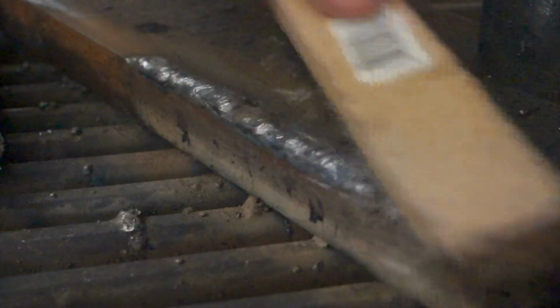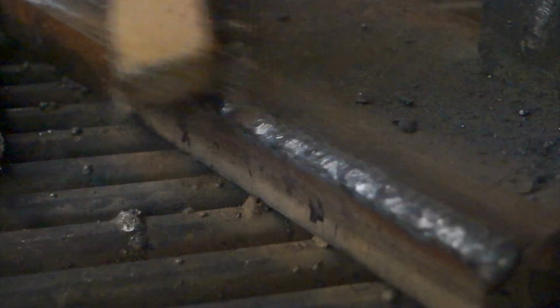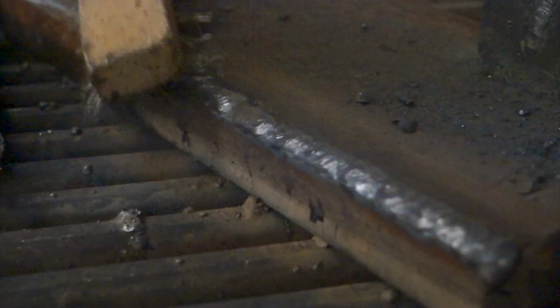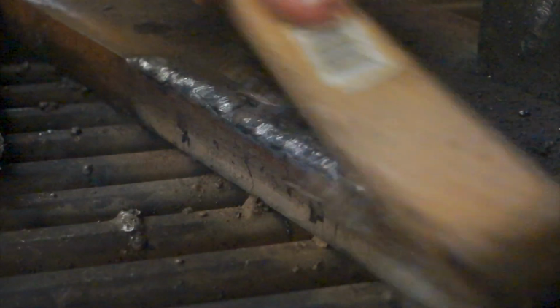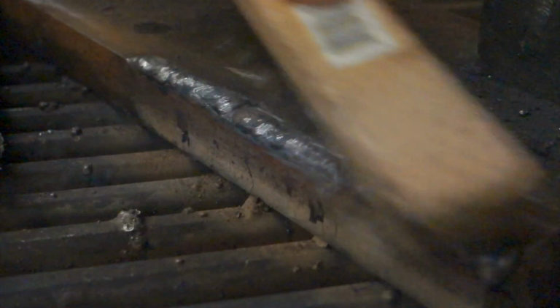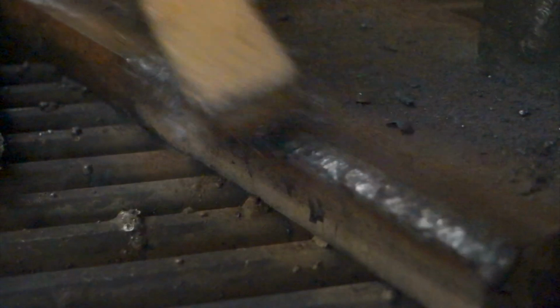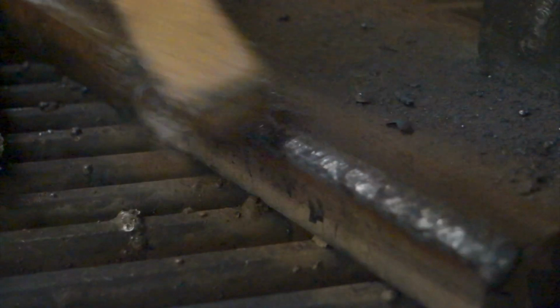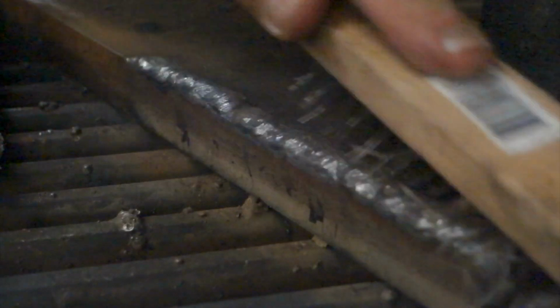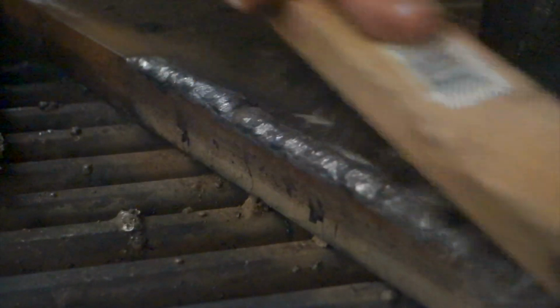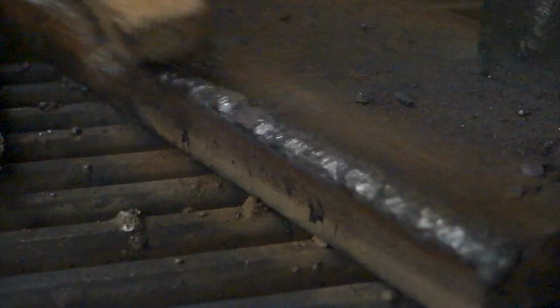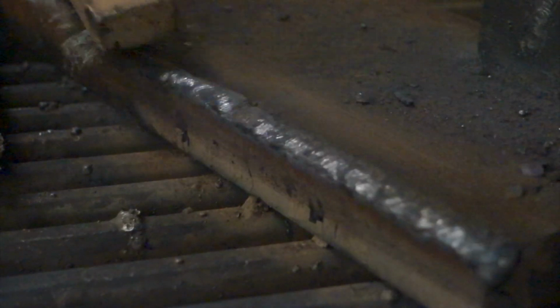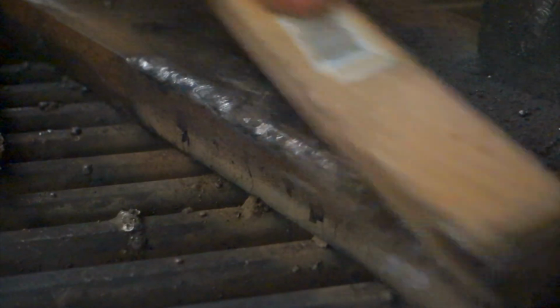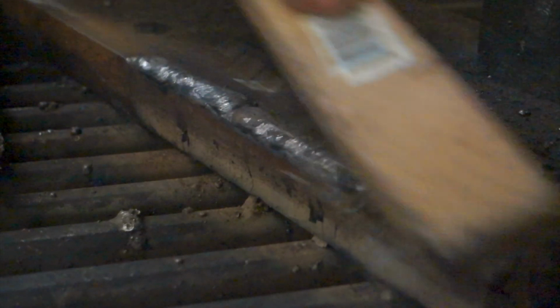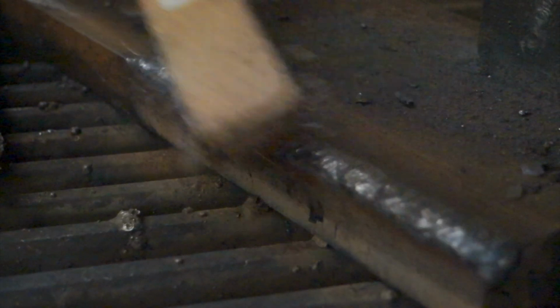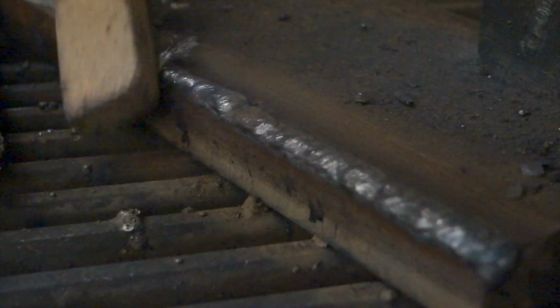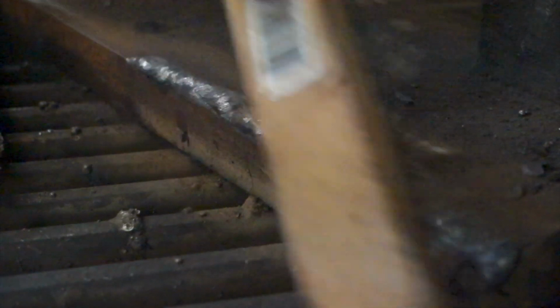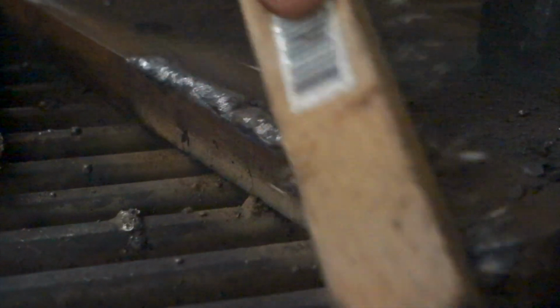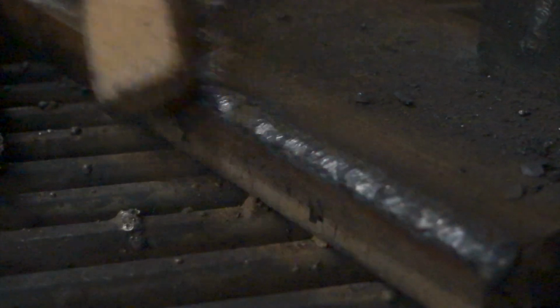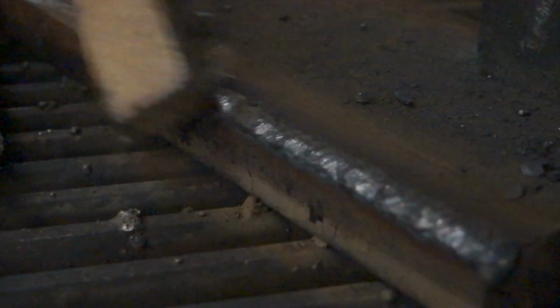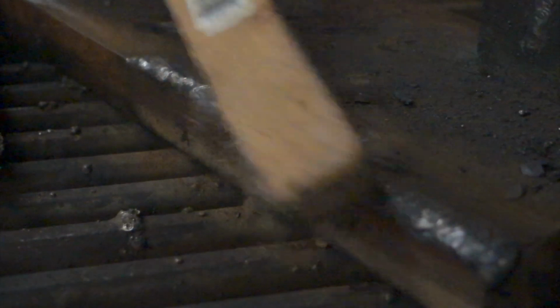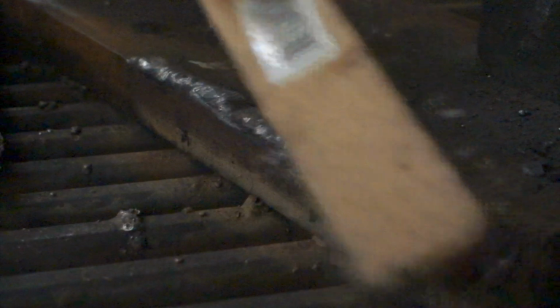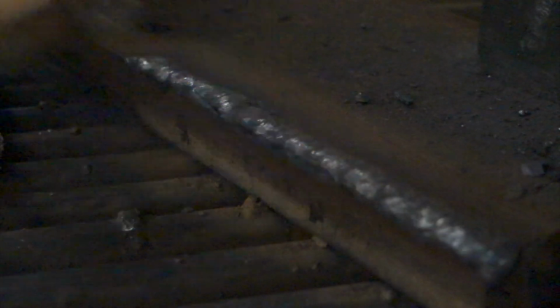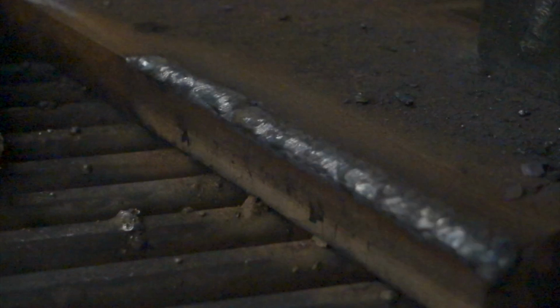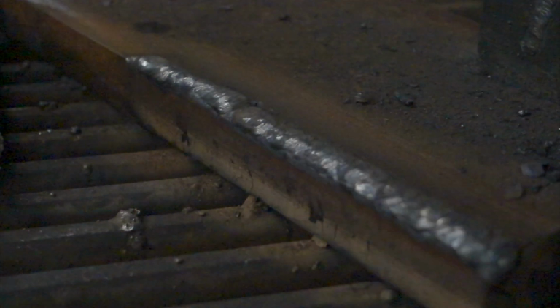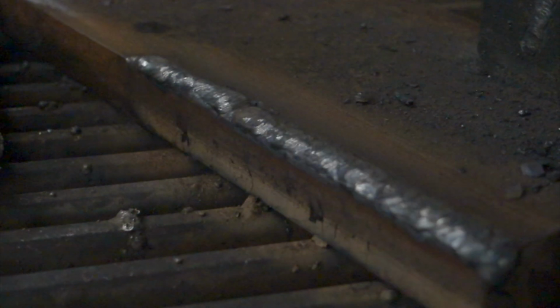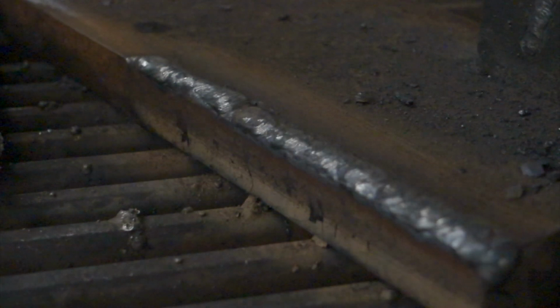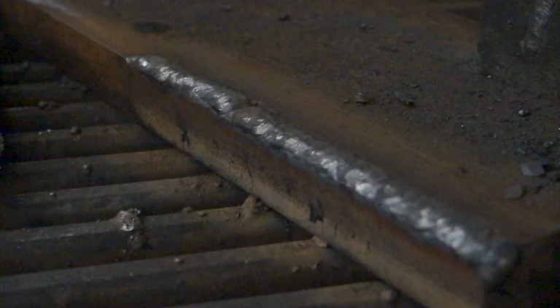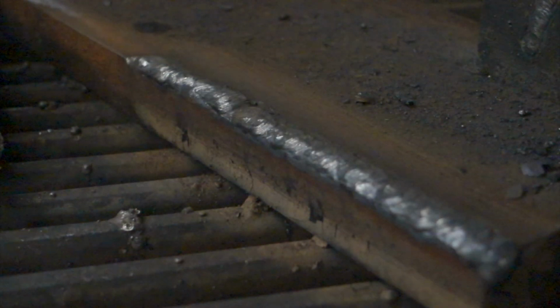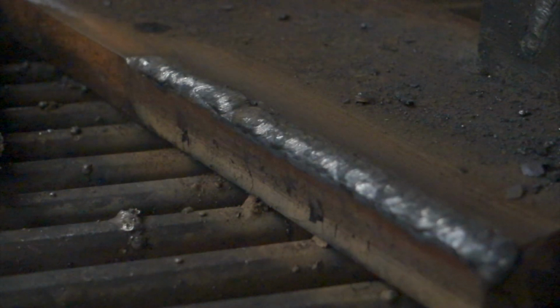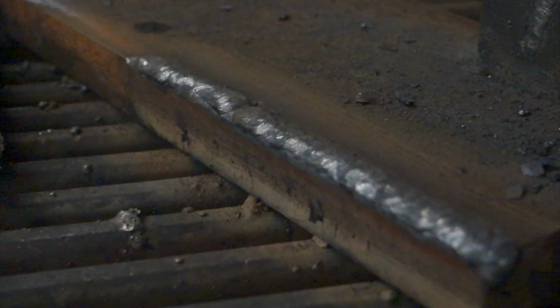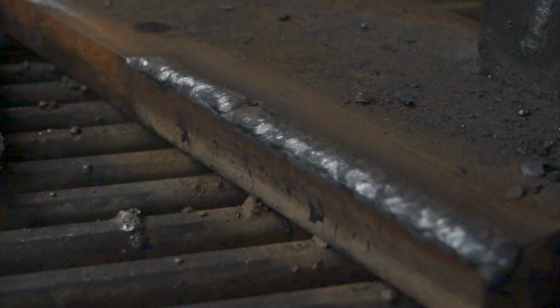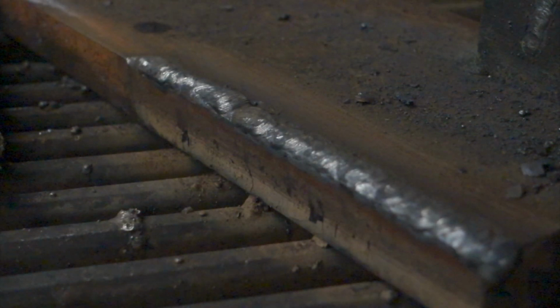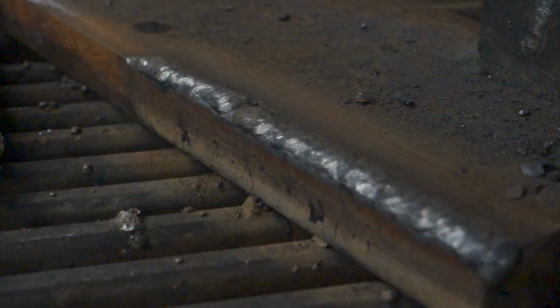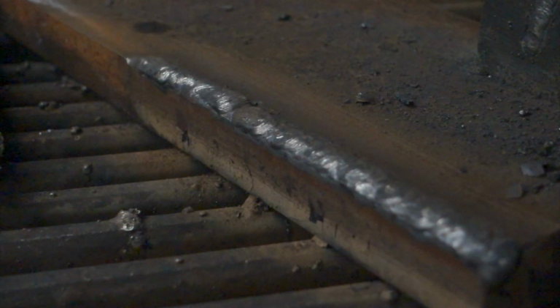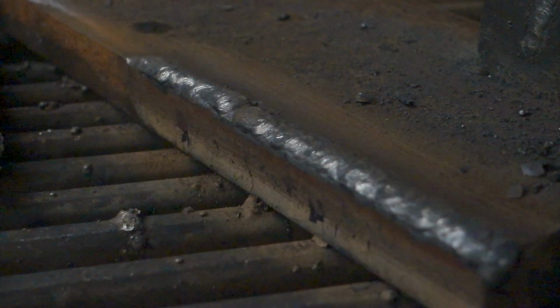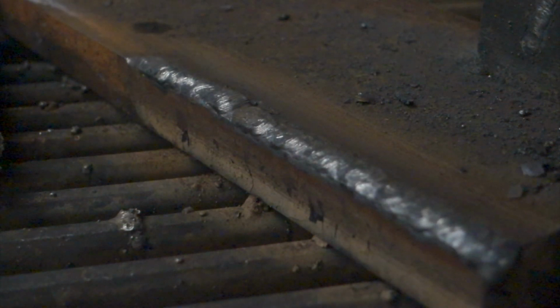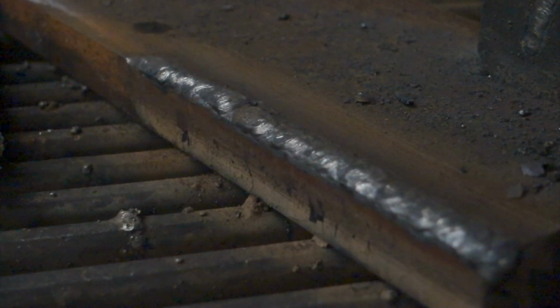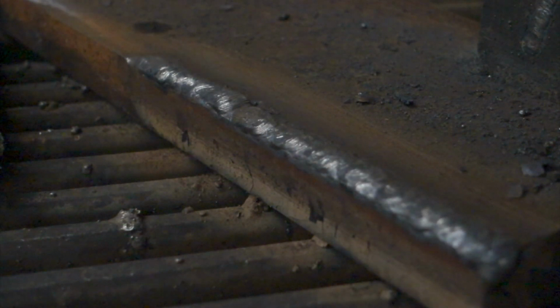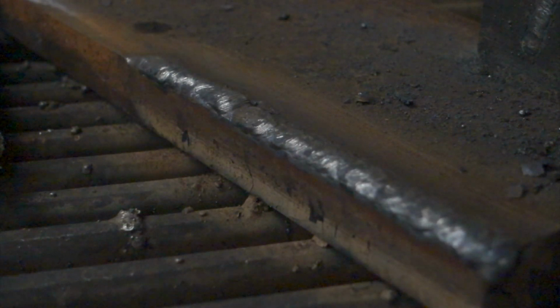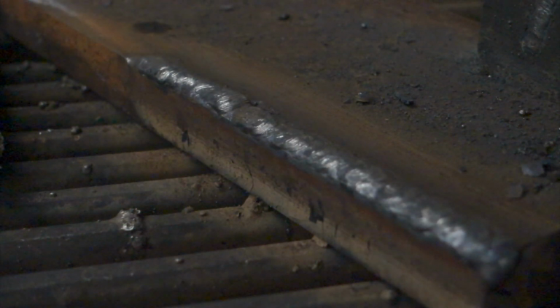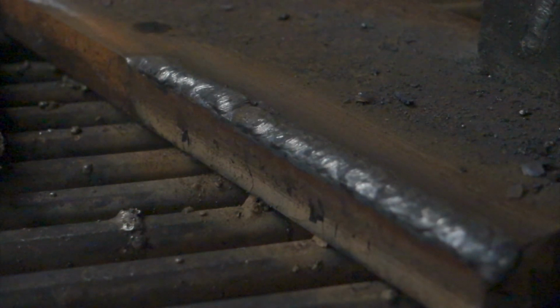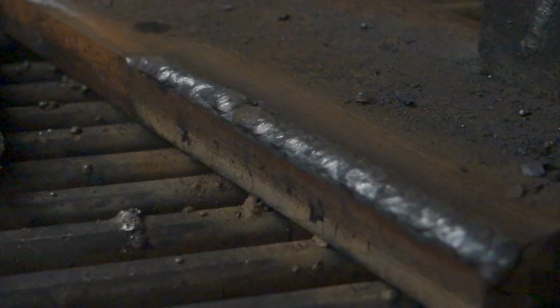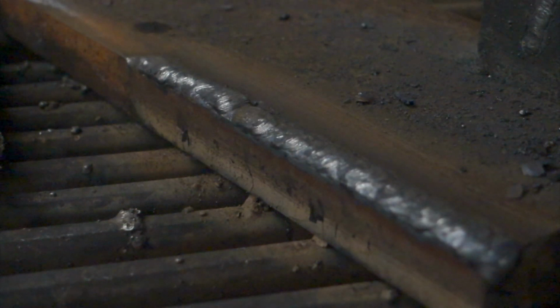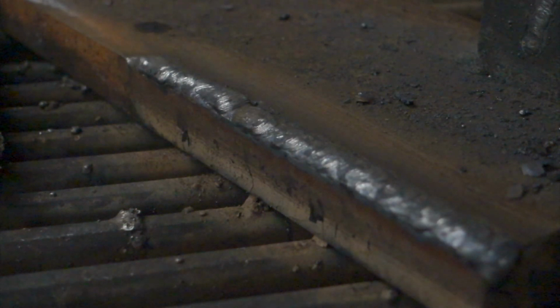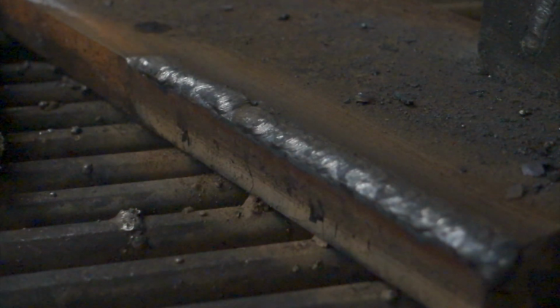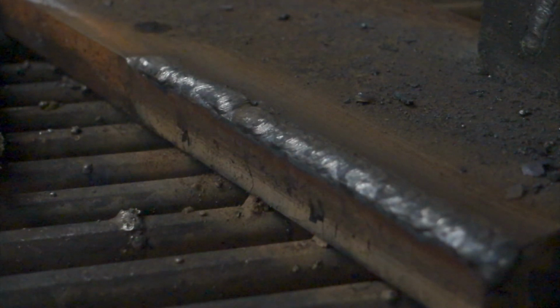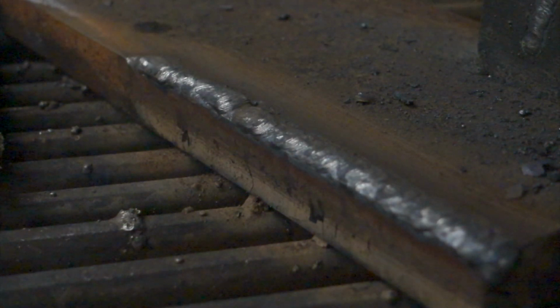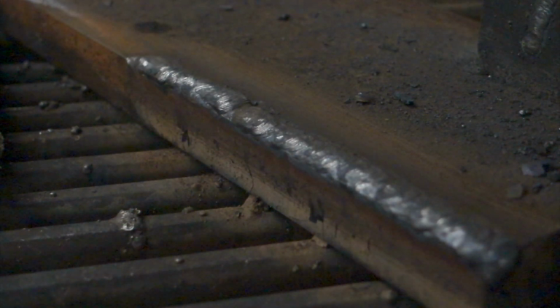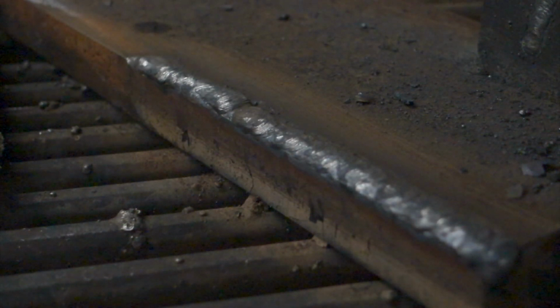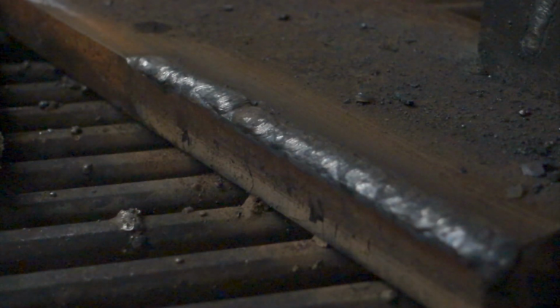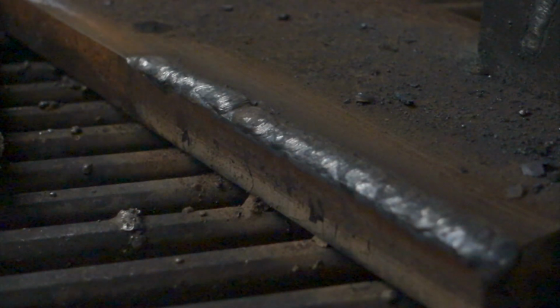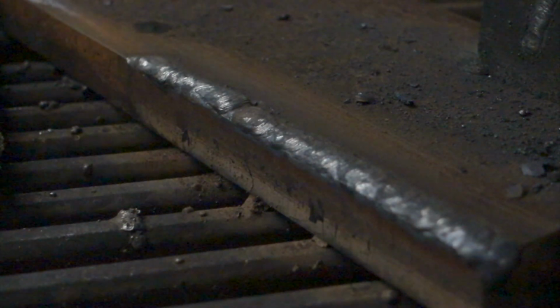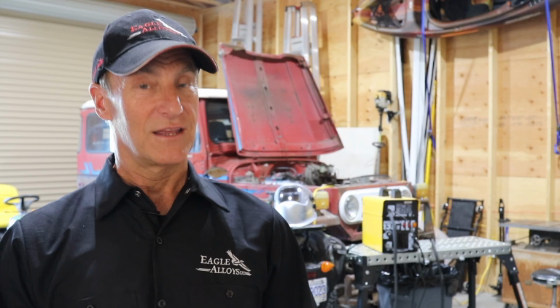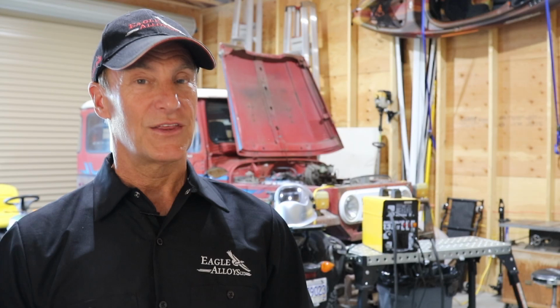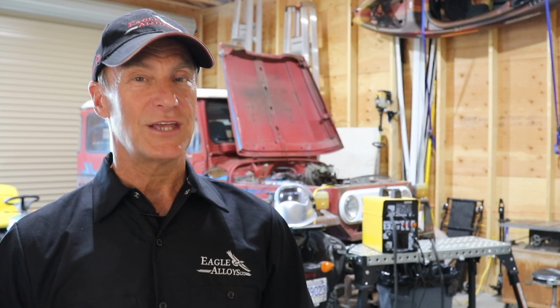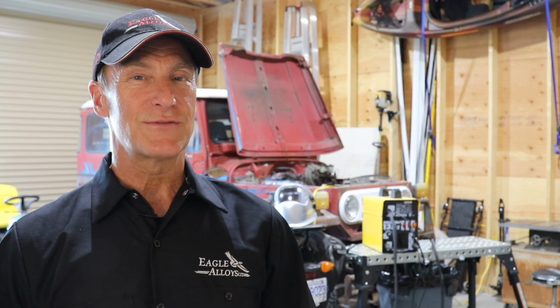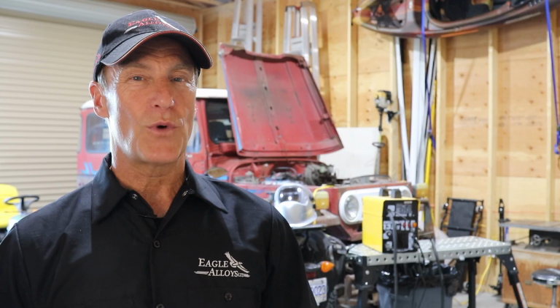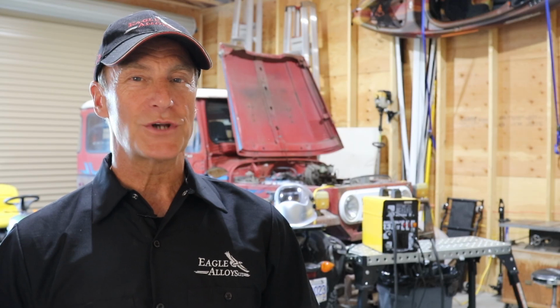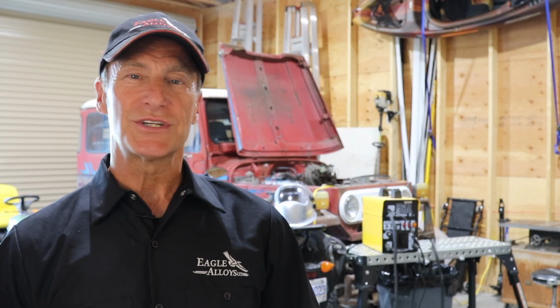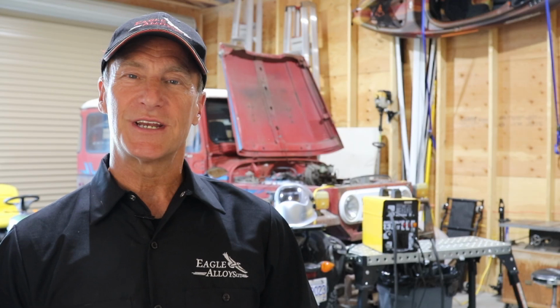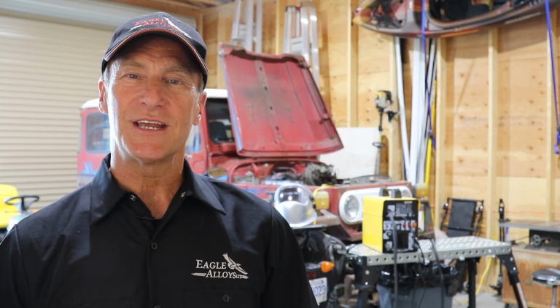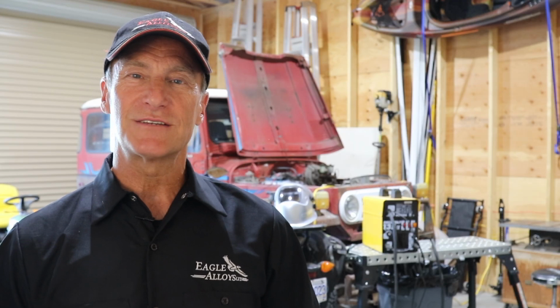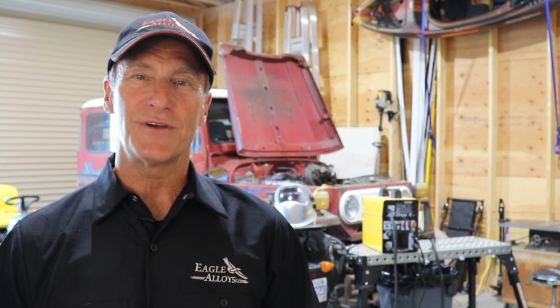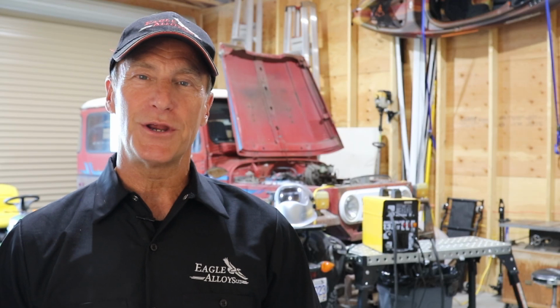Then, as we mentioned earlier, the weld can be ground to a knife edge. Thanks for watching today's video.